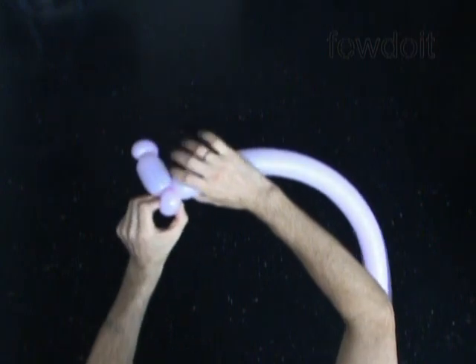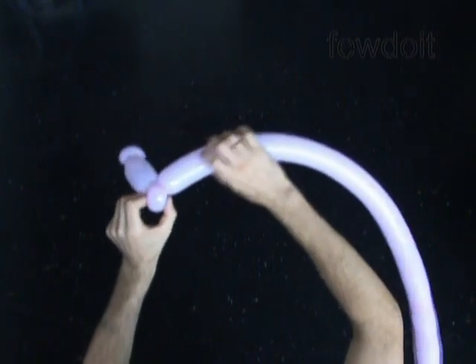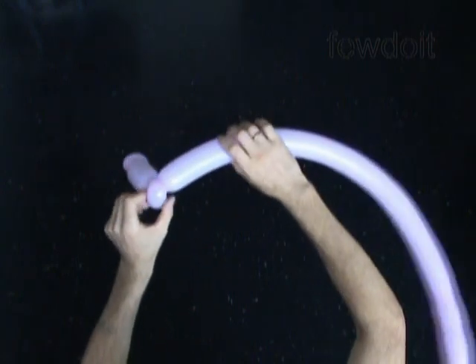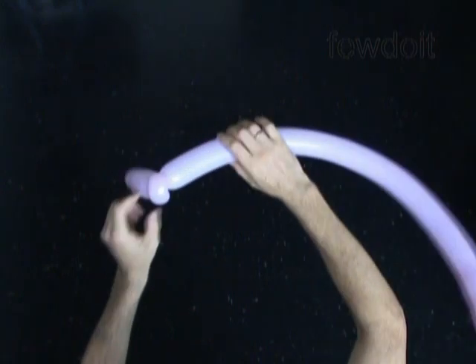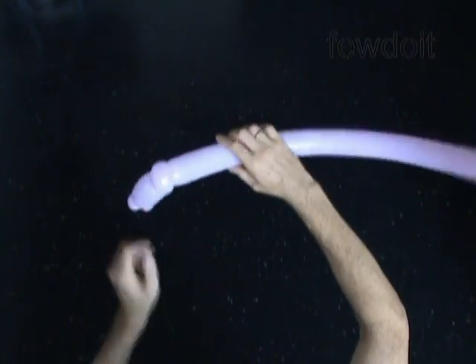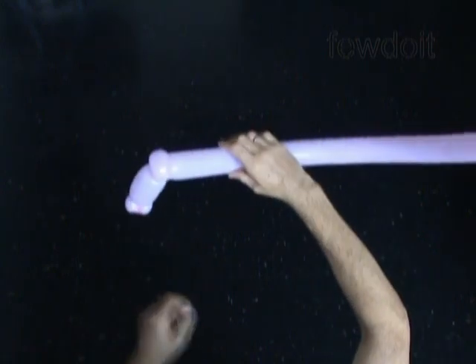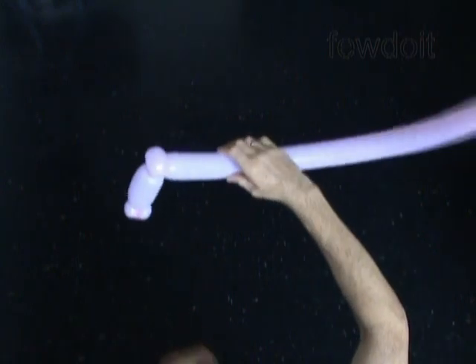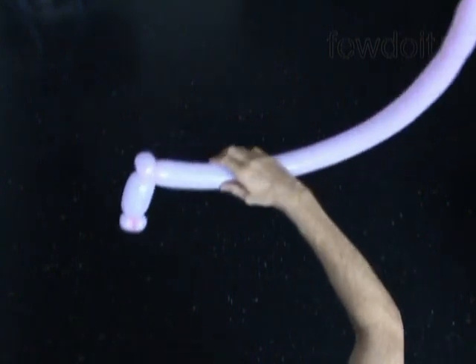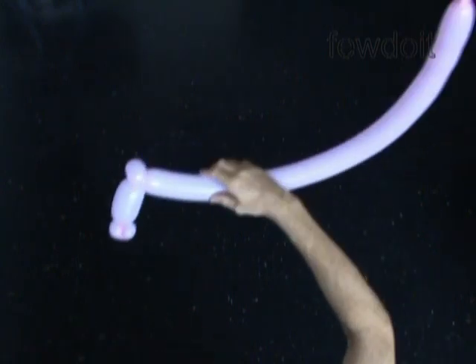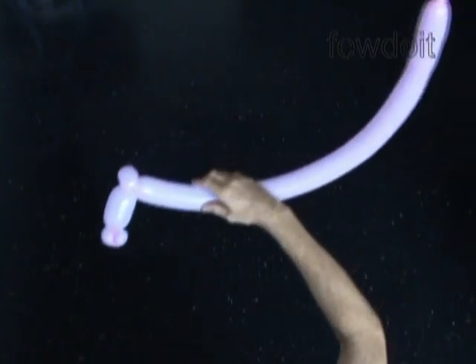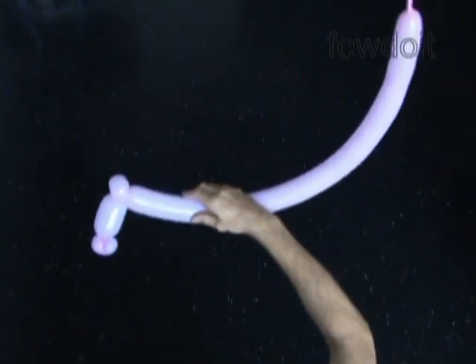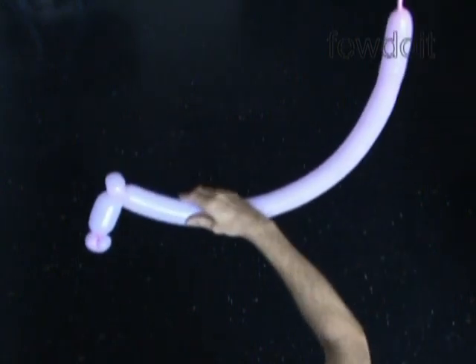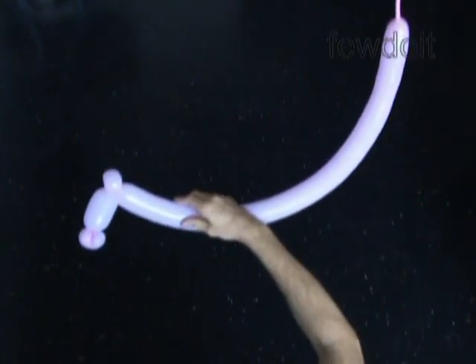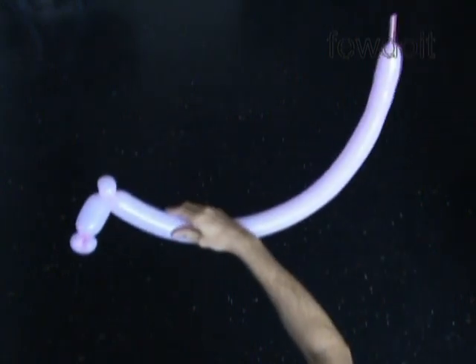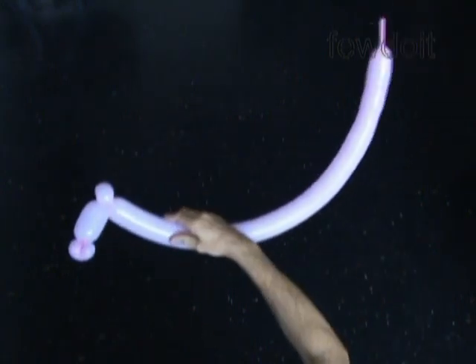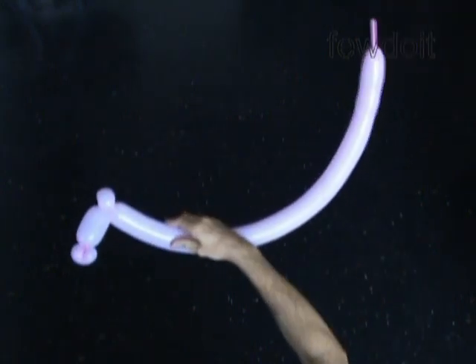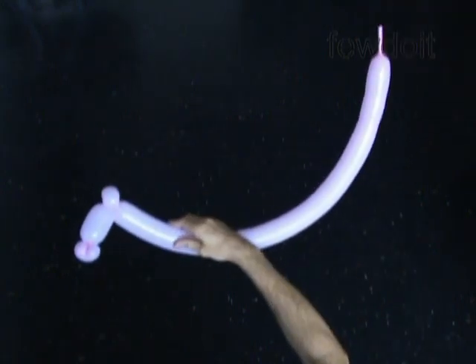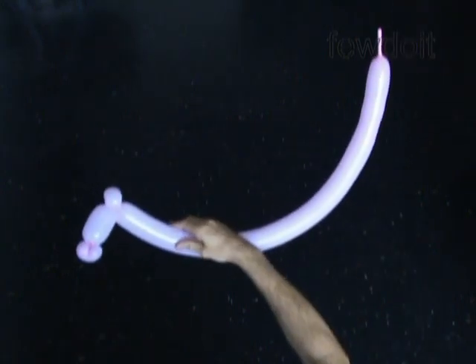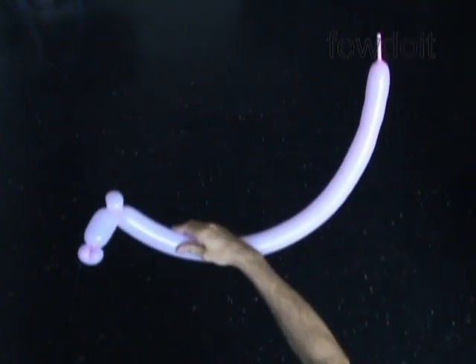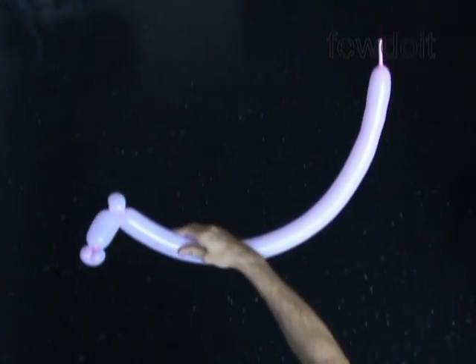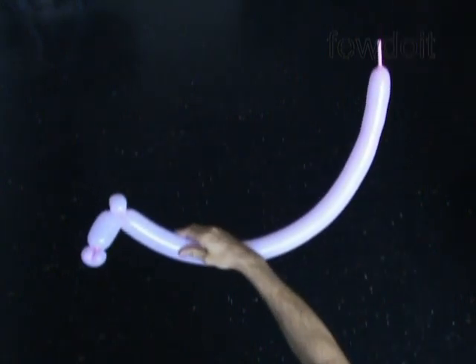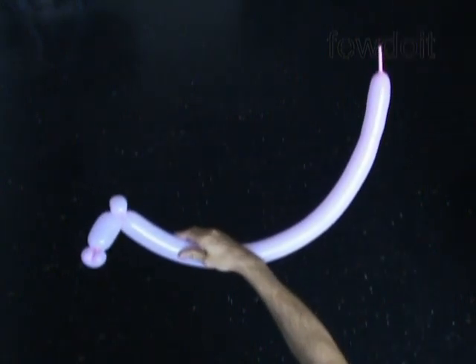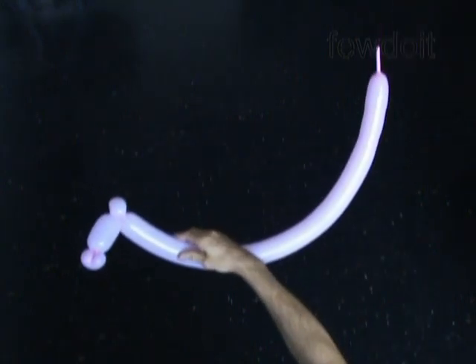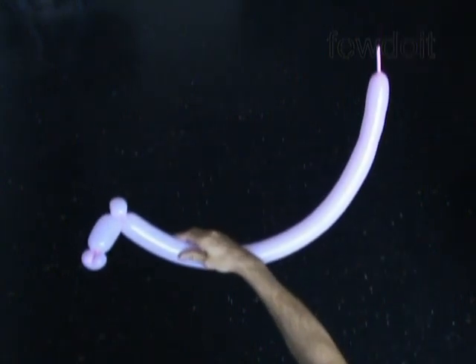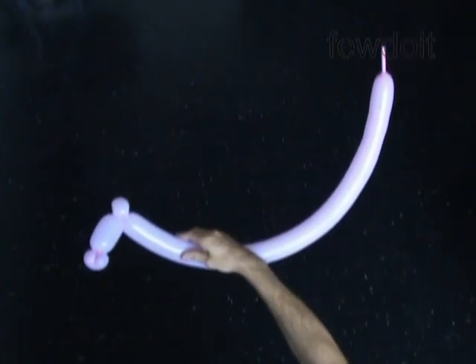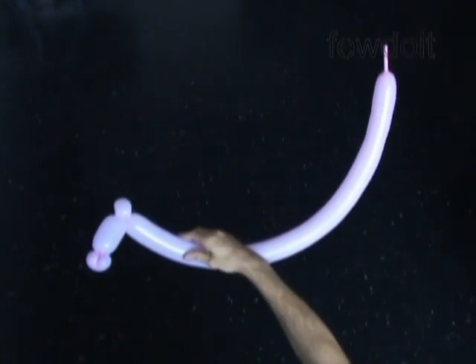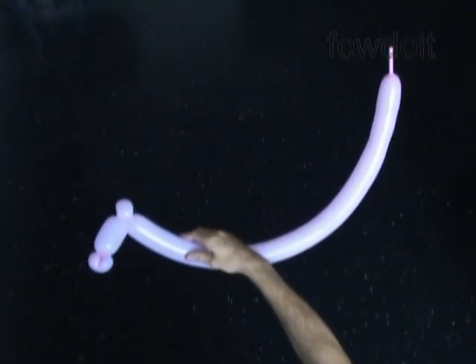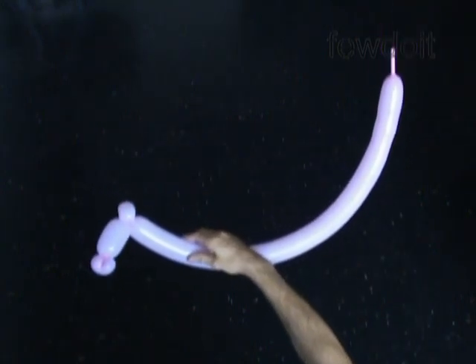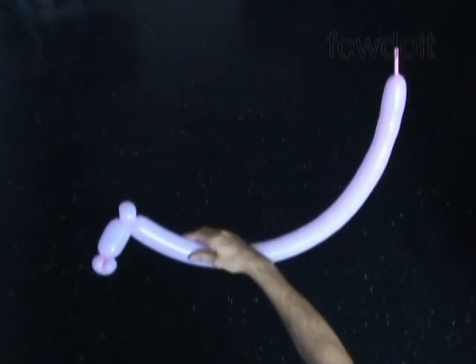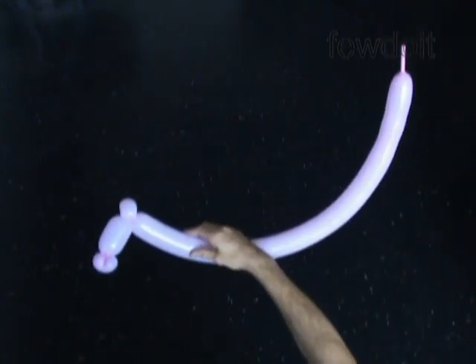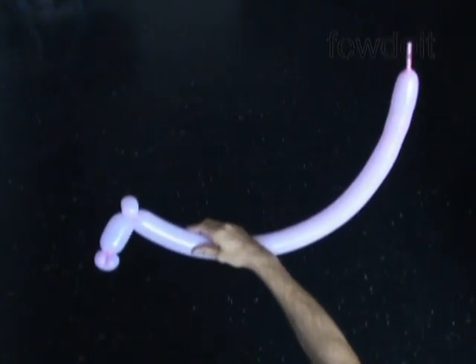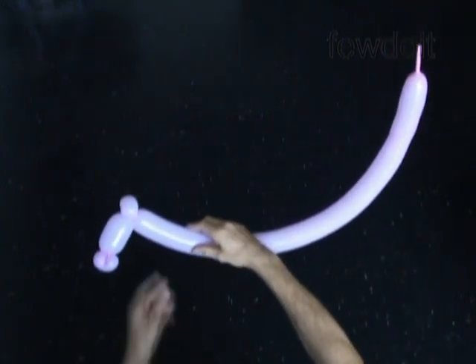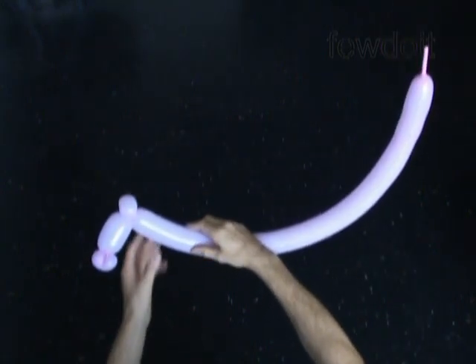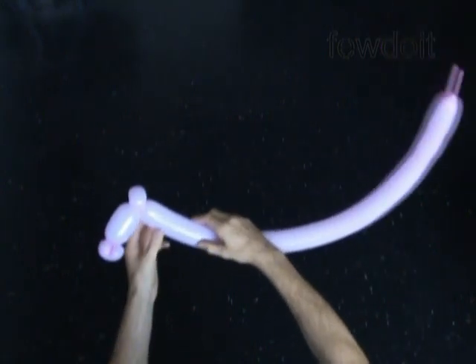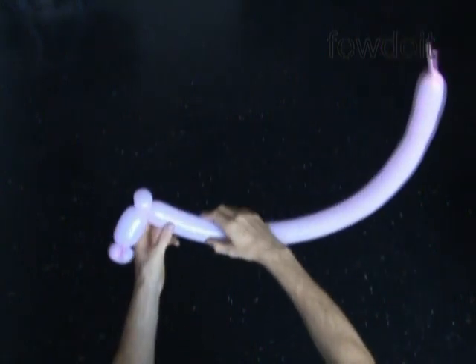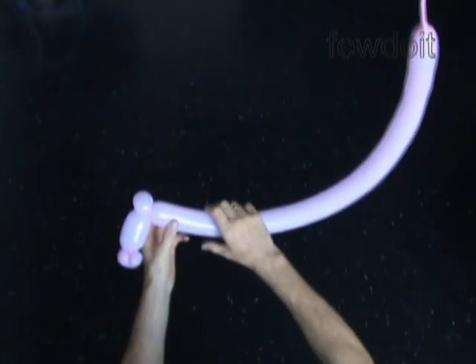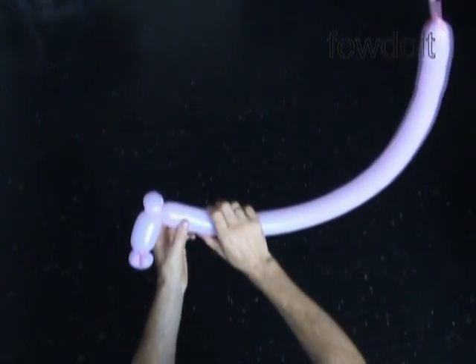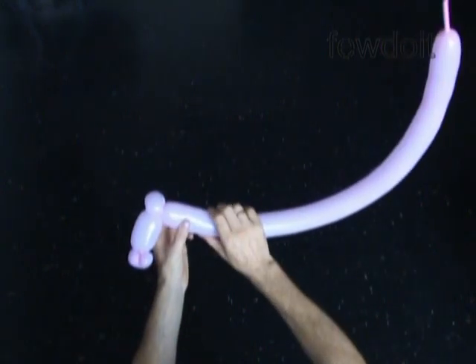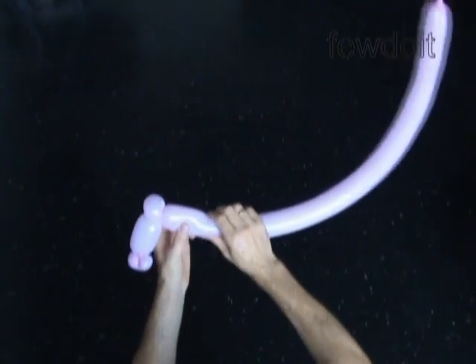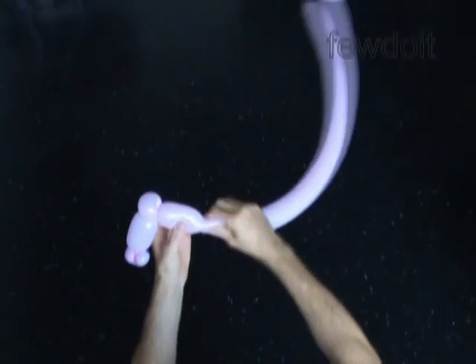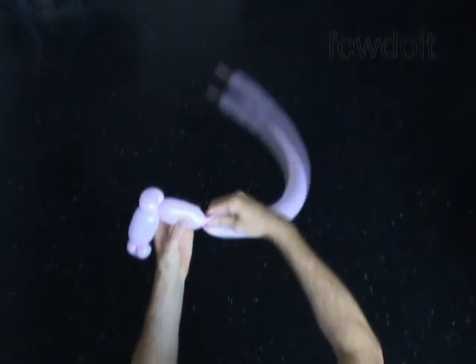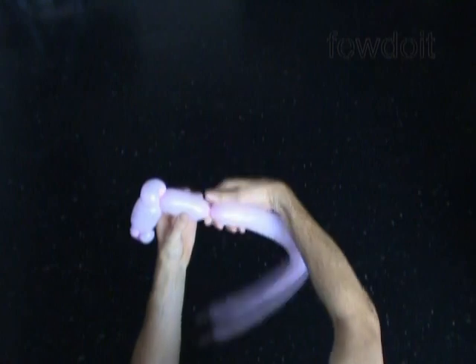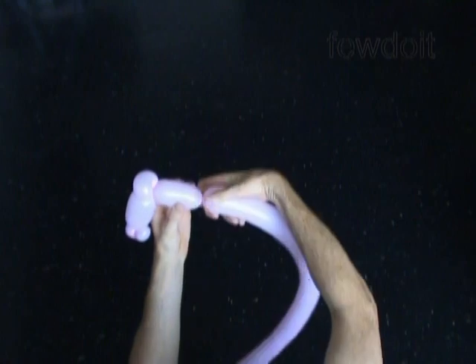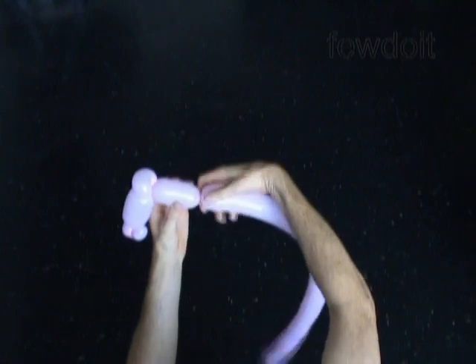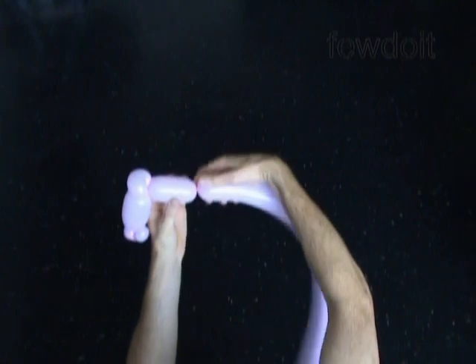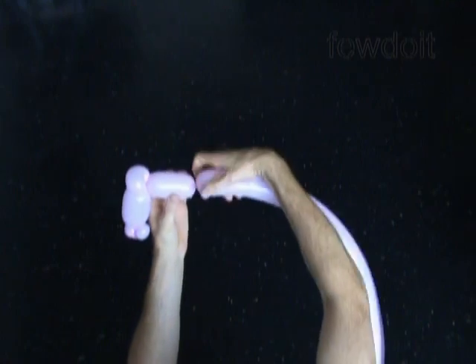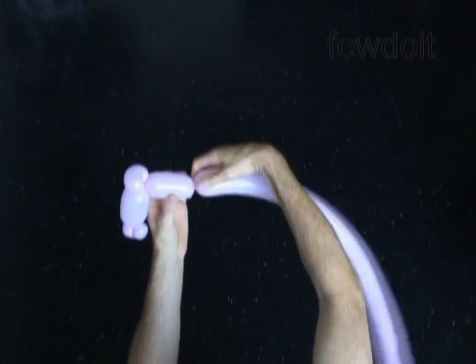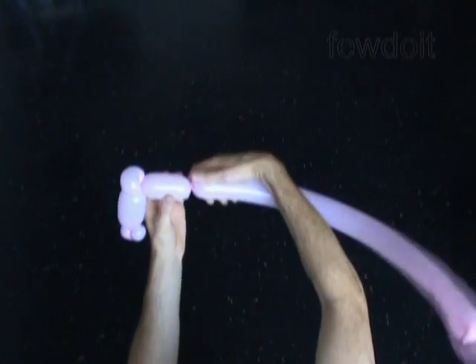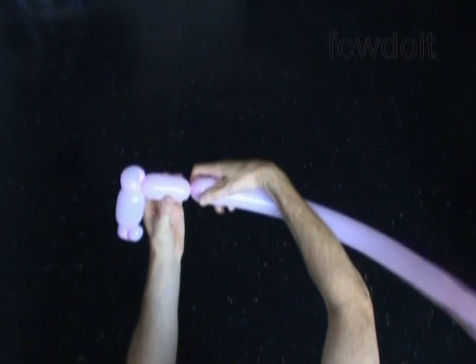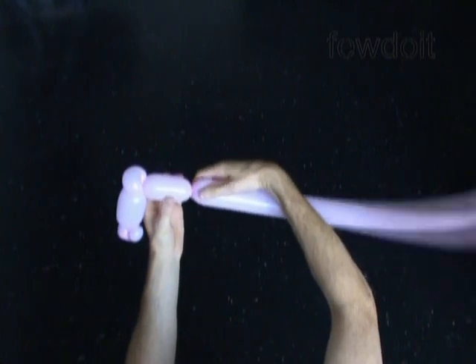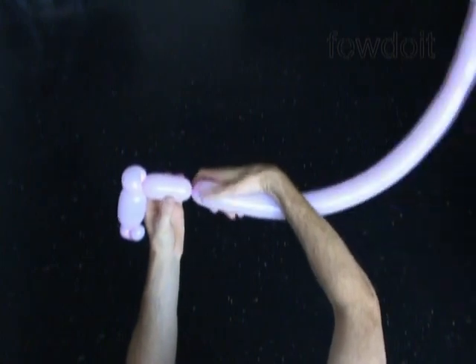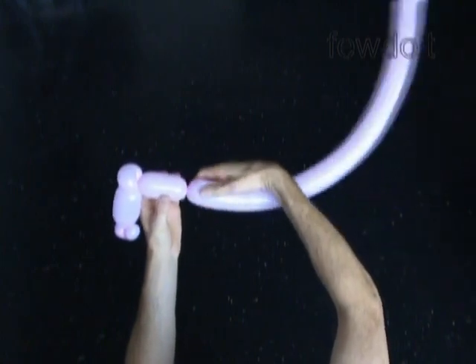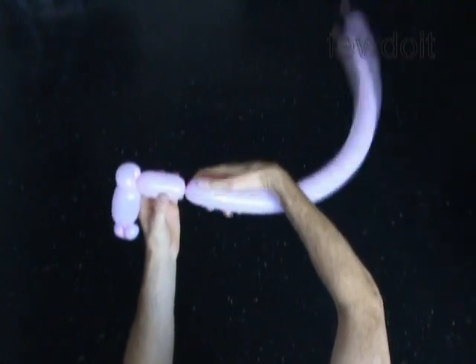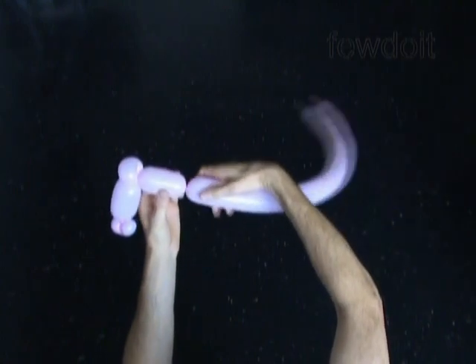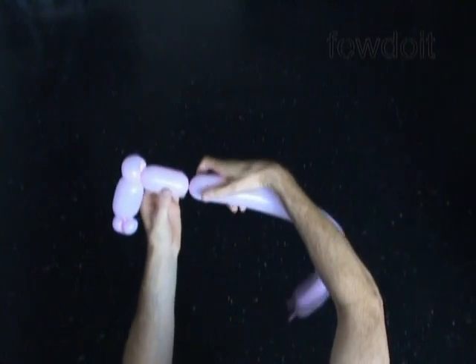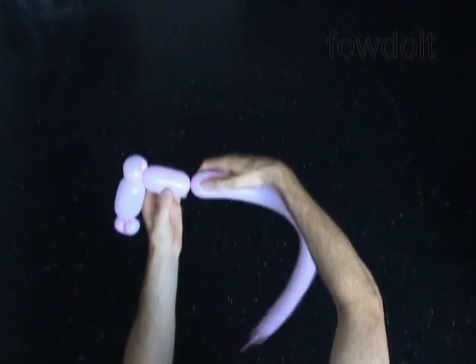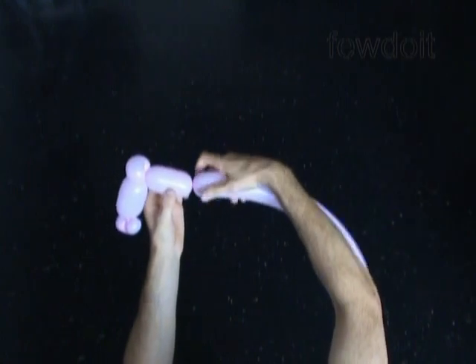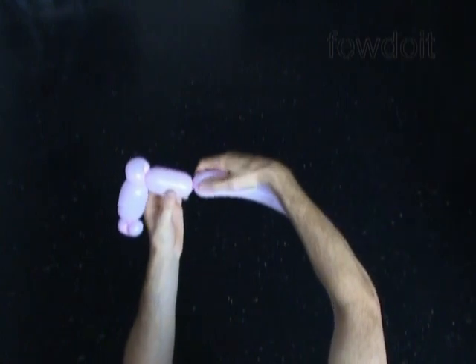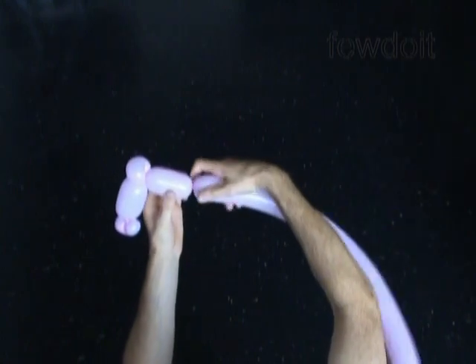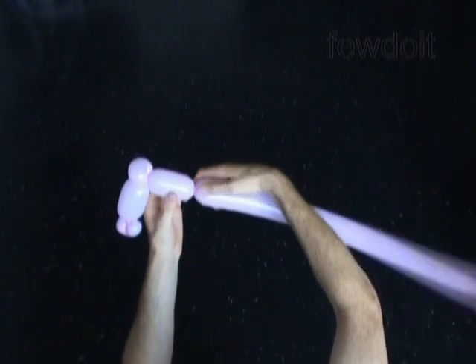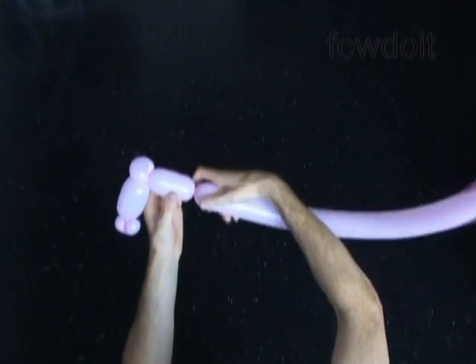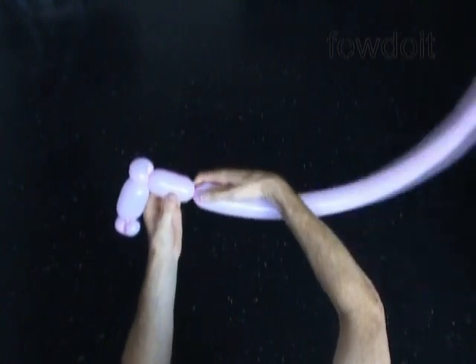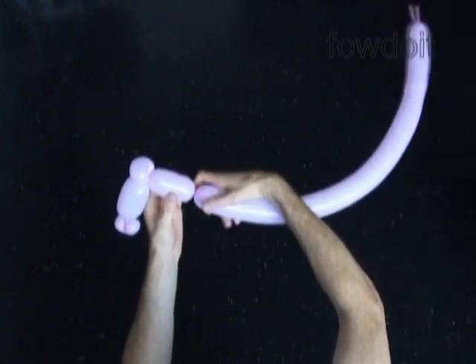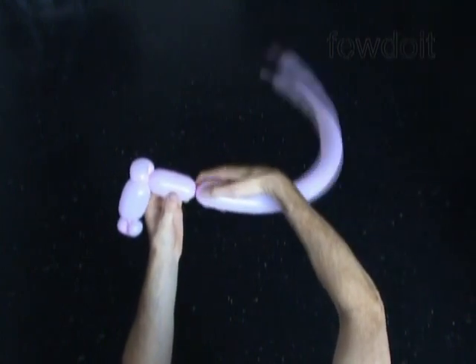Now we have to twist the fourth bubble, about 3 inches long. It should be the same size as the second bubble we made.